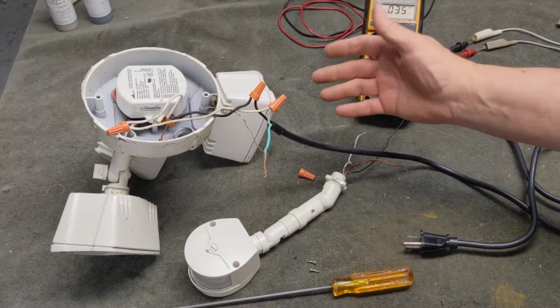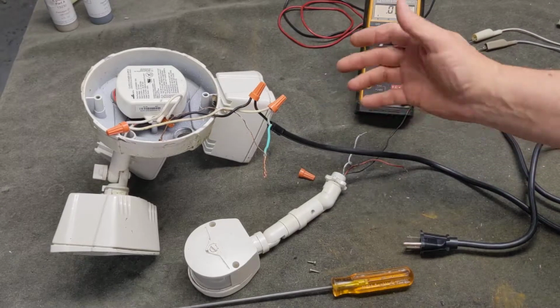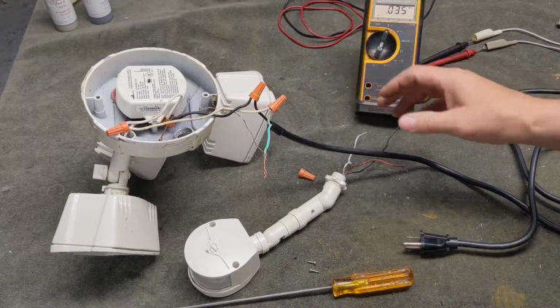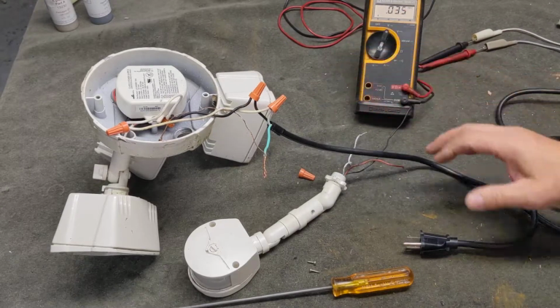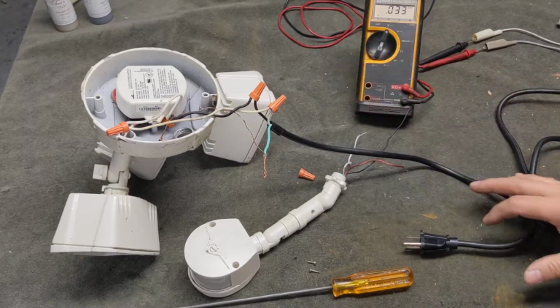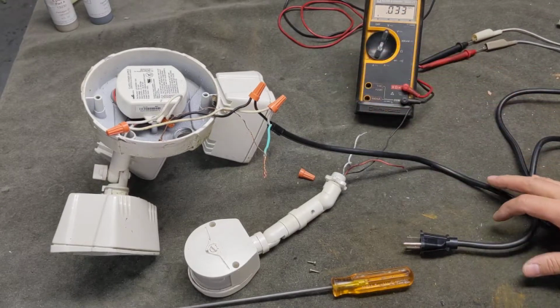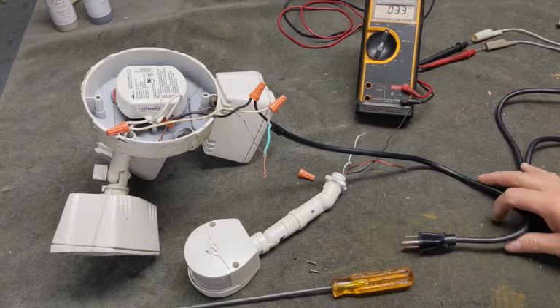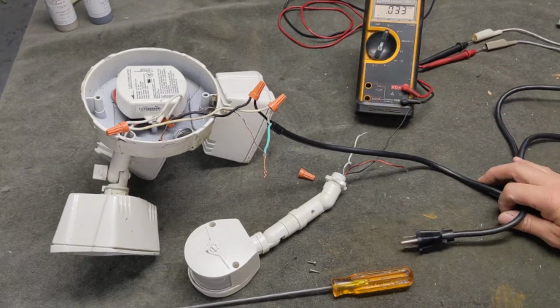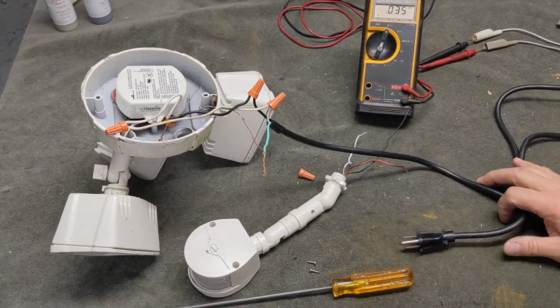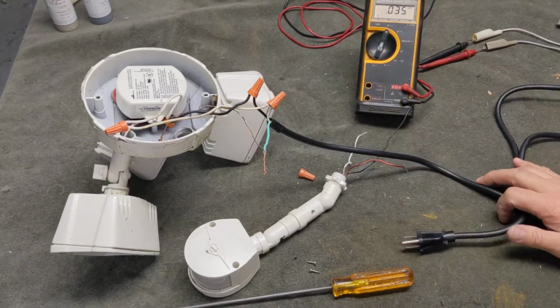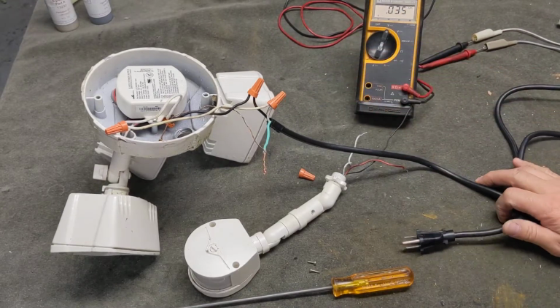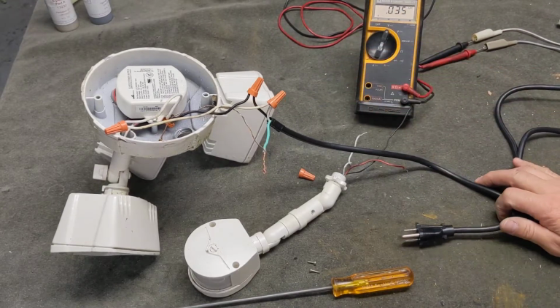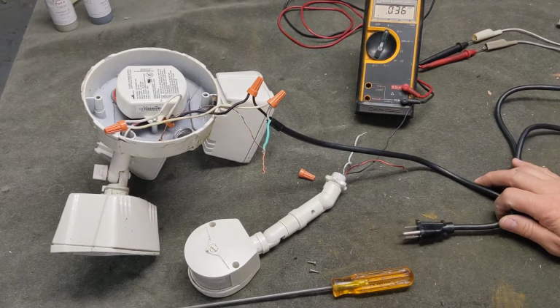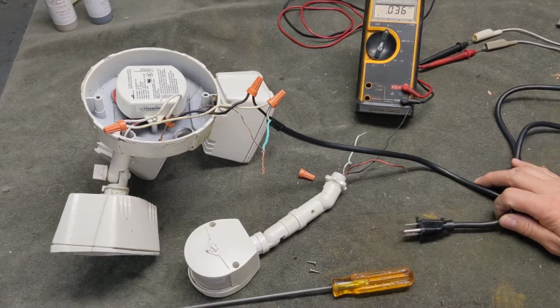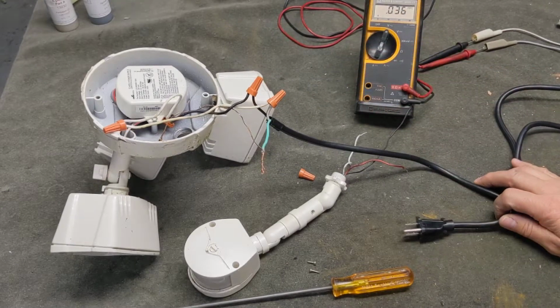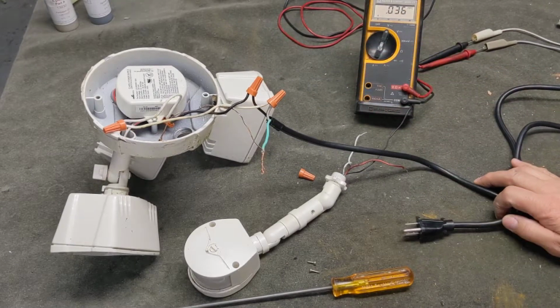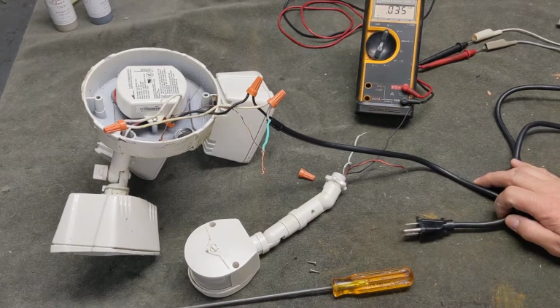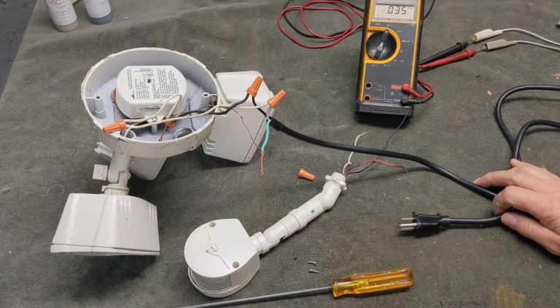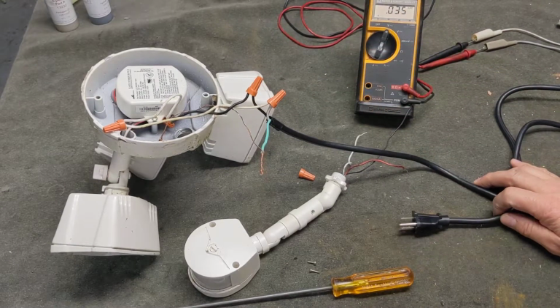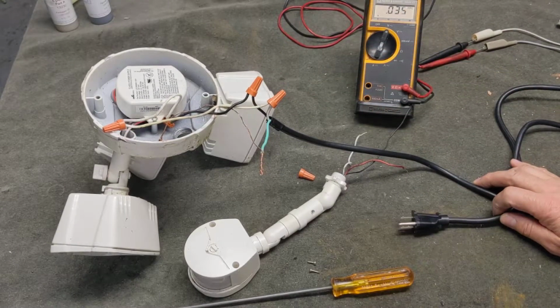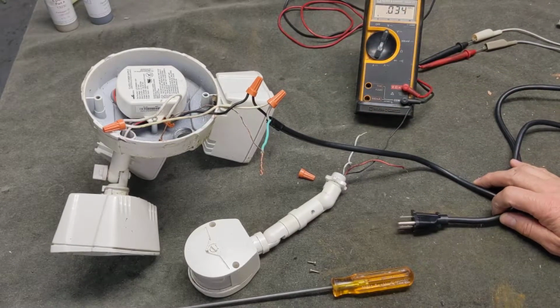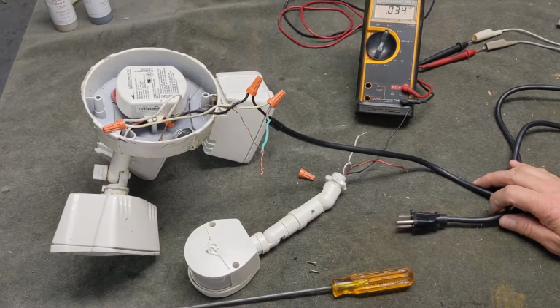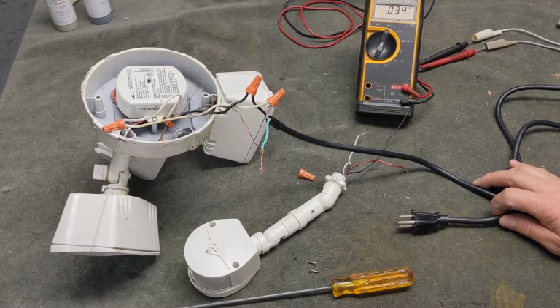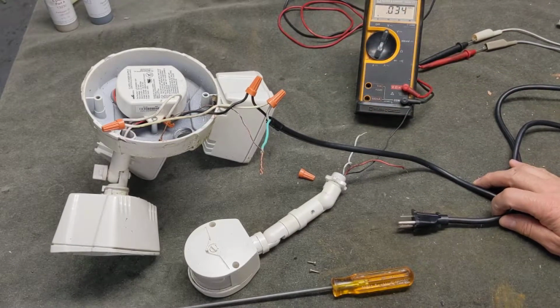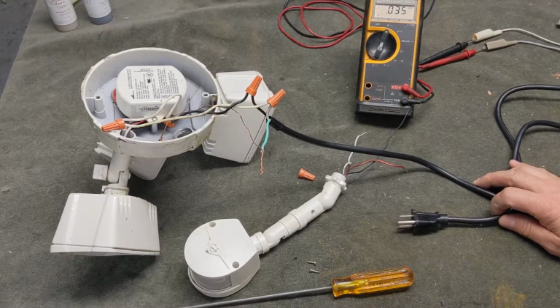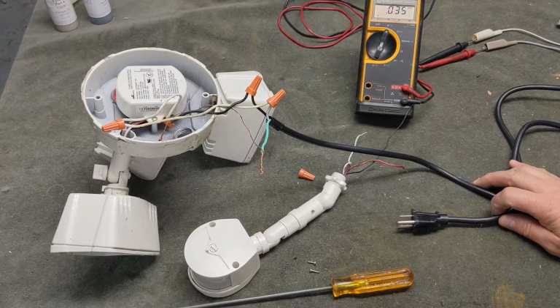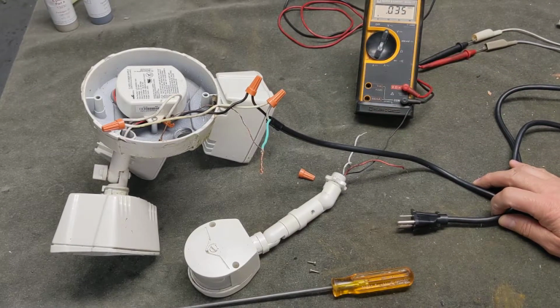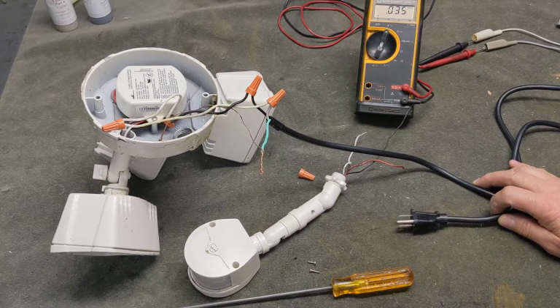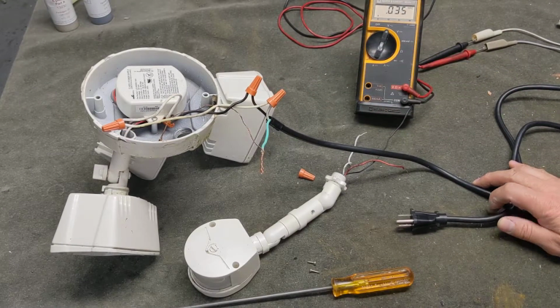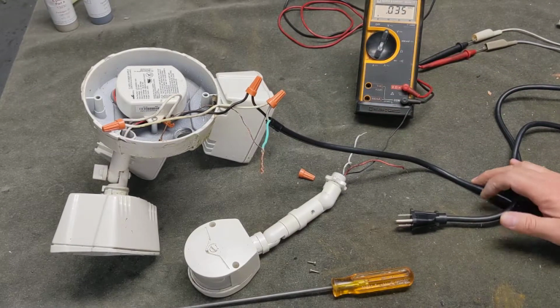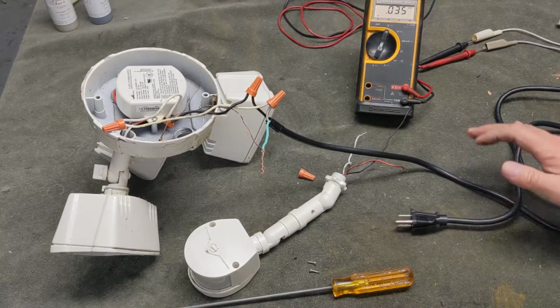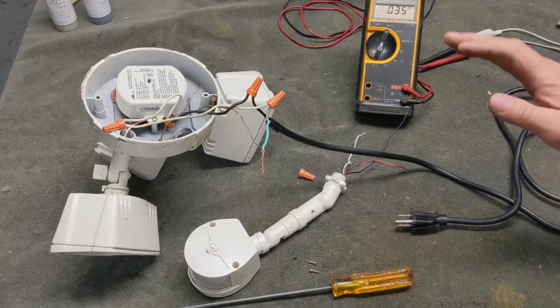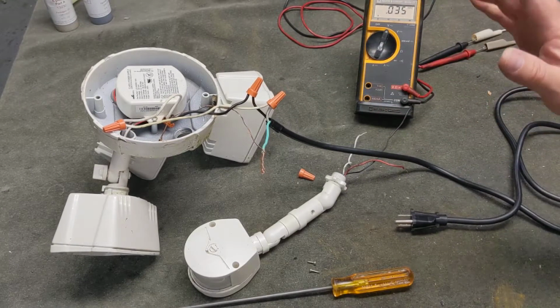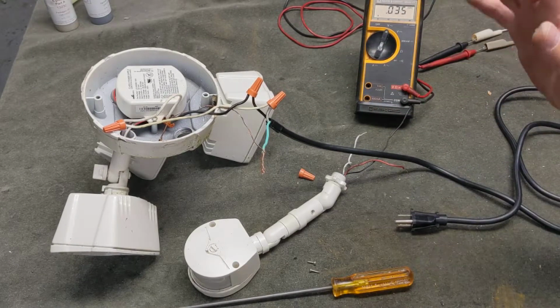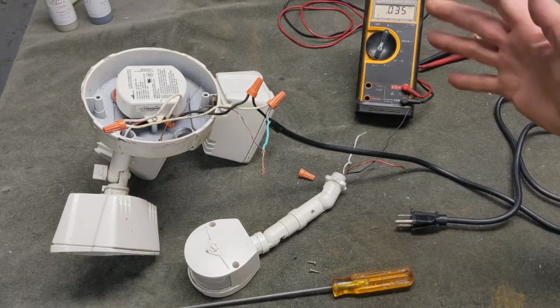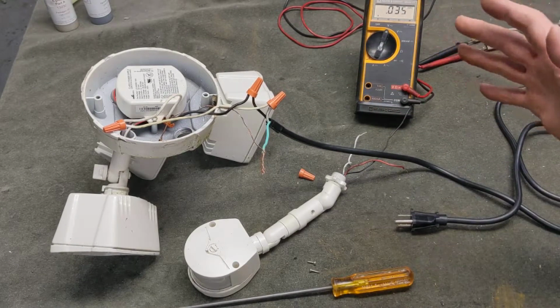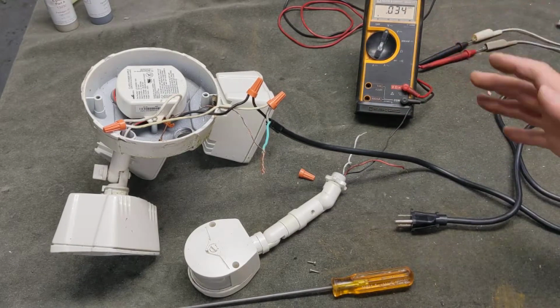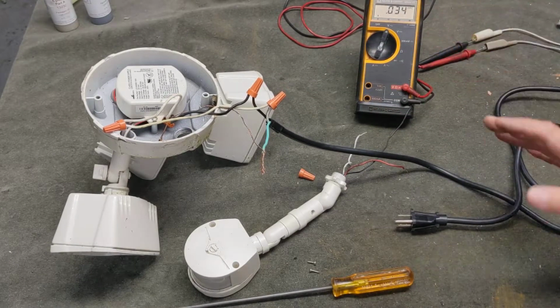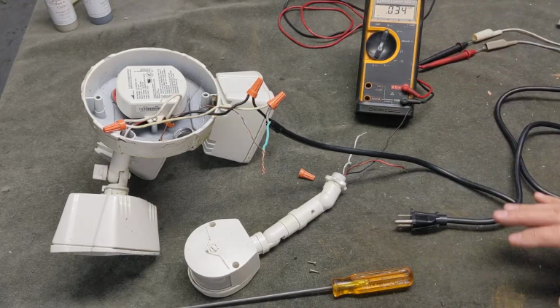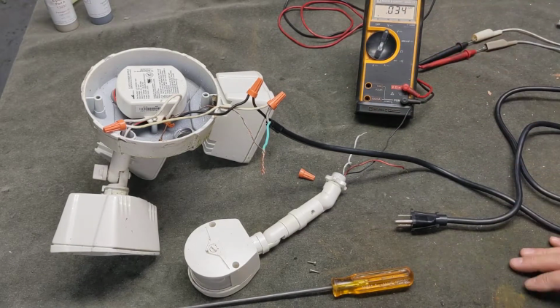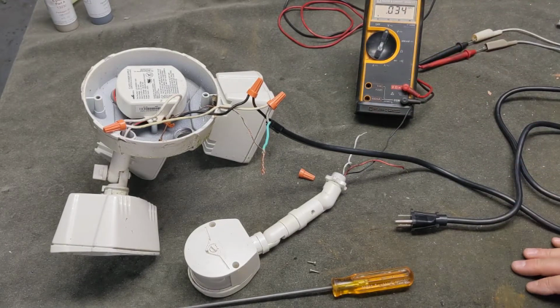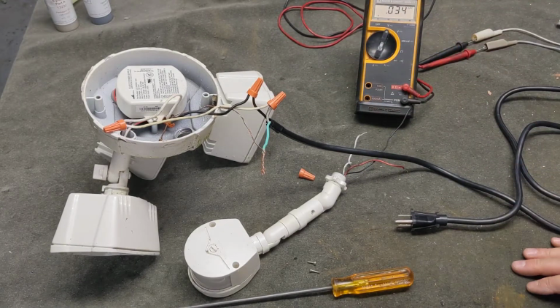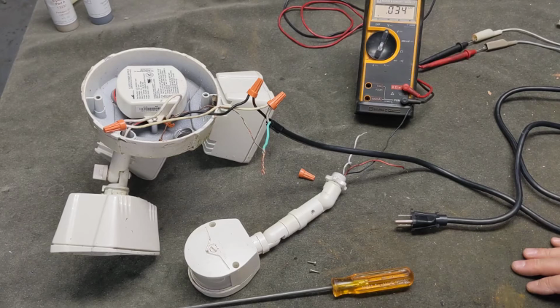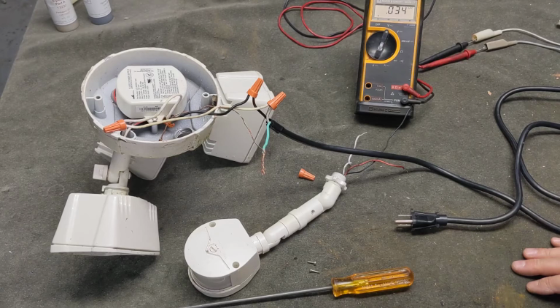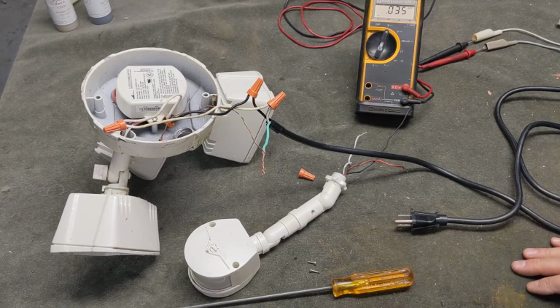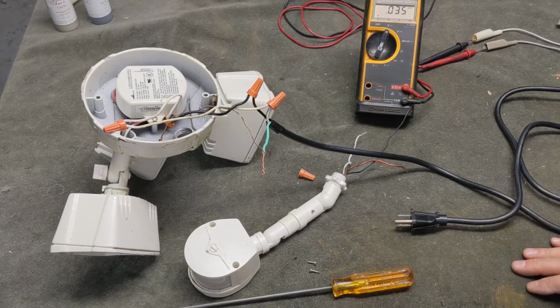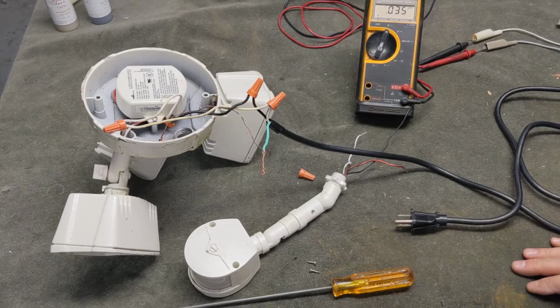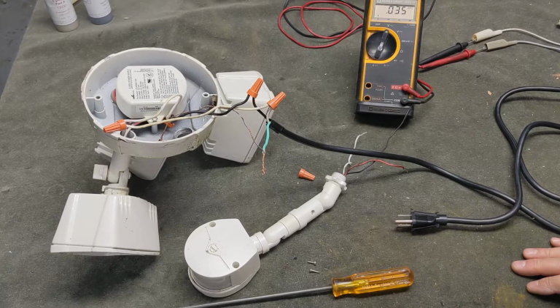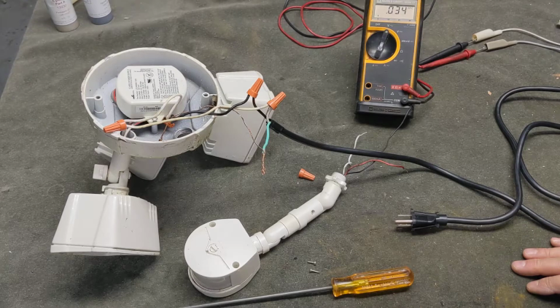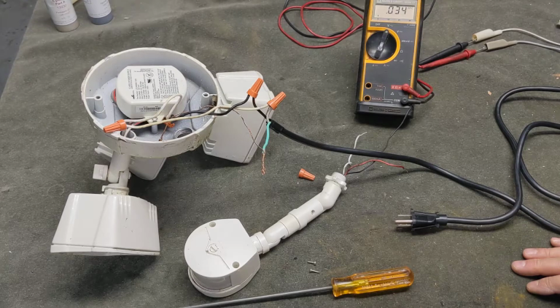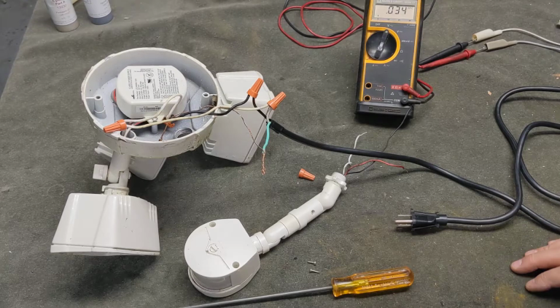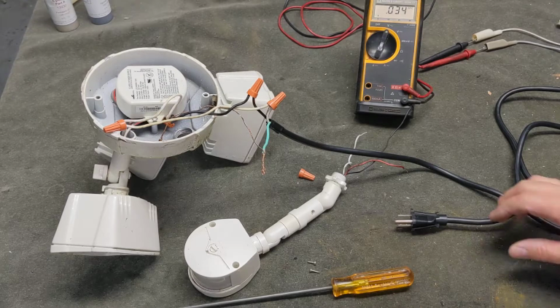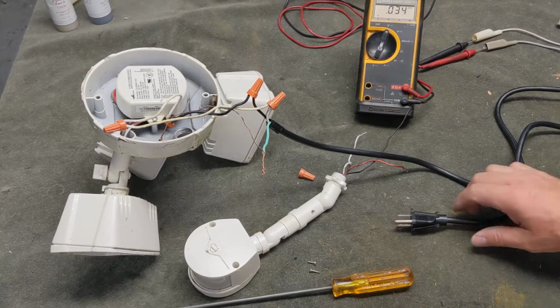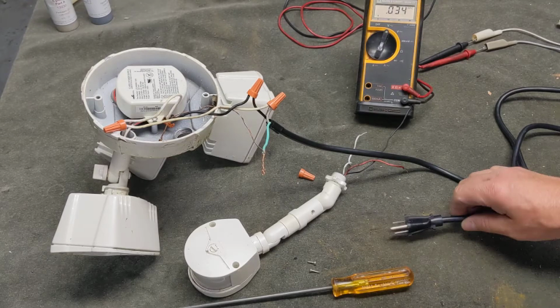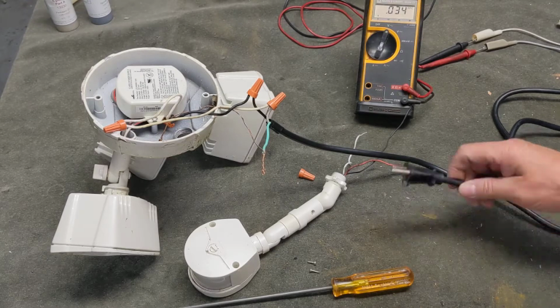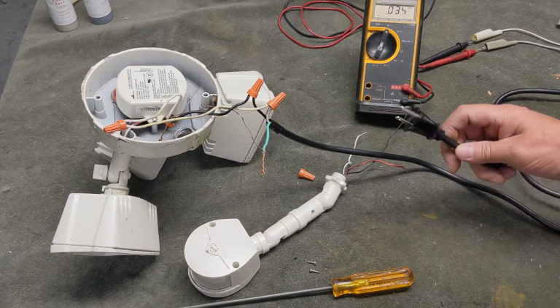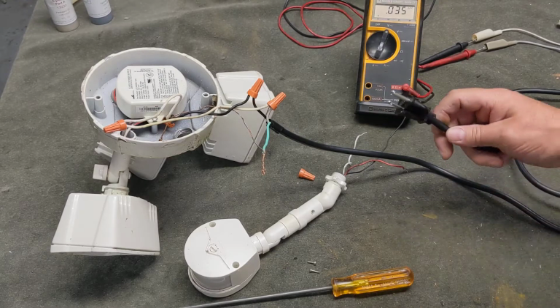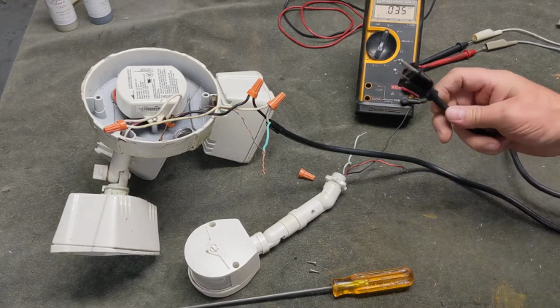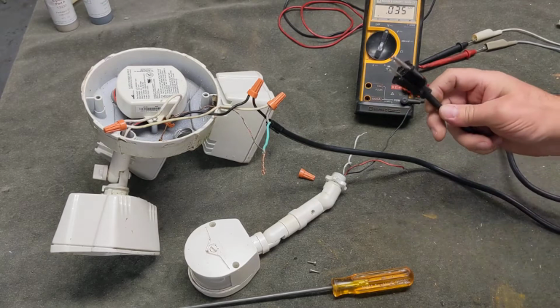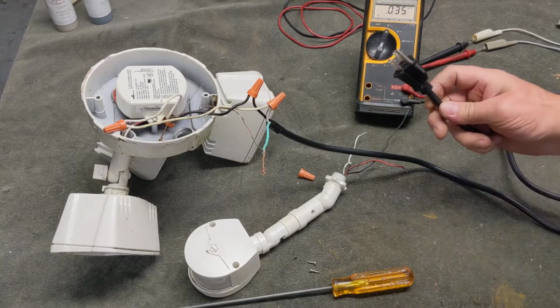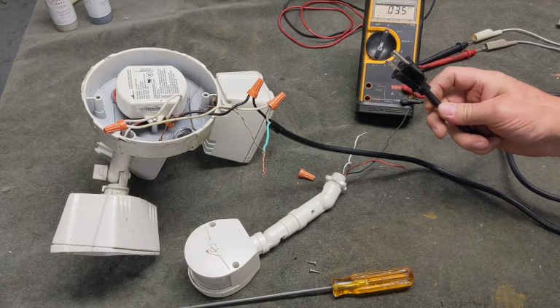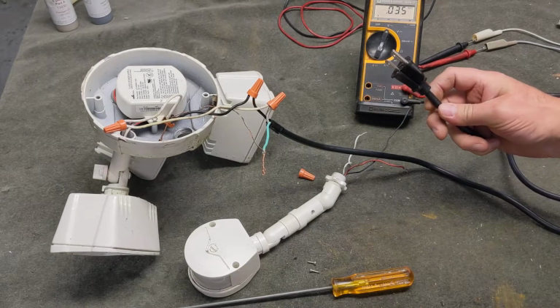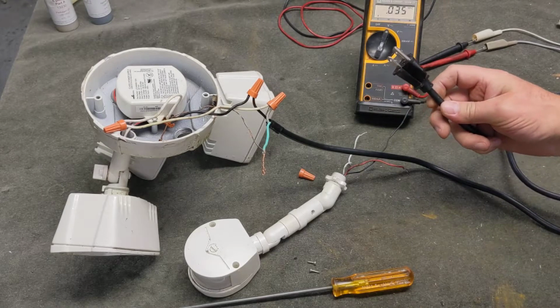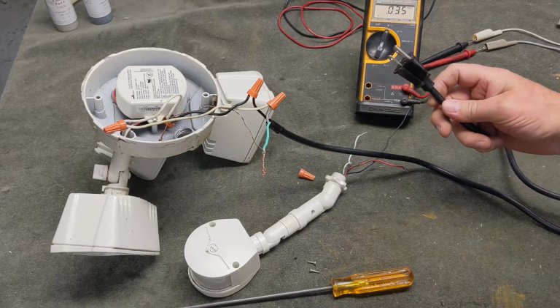This involves 120 volts, which is lethal, so you have to be very careful when you're dealing with this. That's why I use a plug.